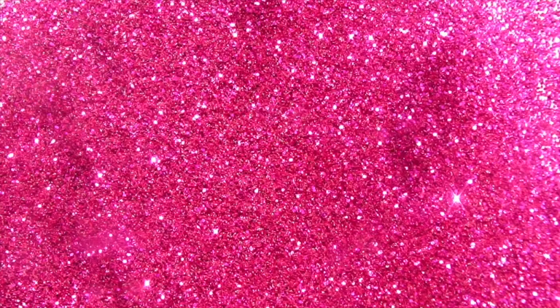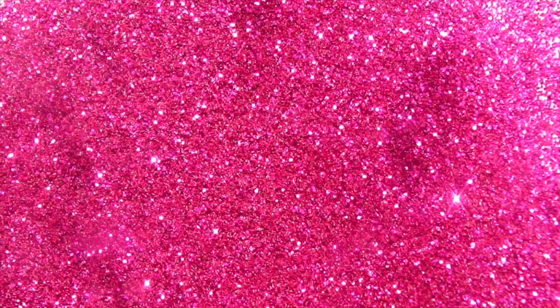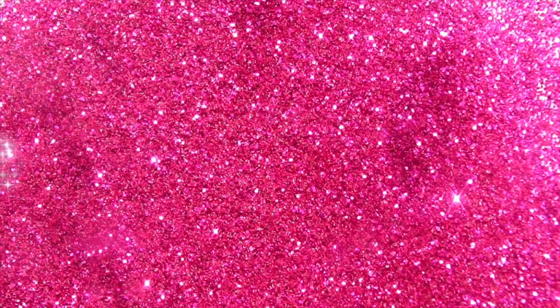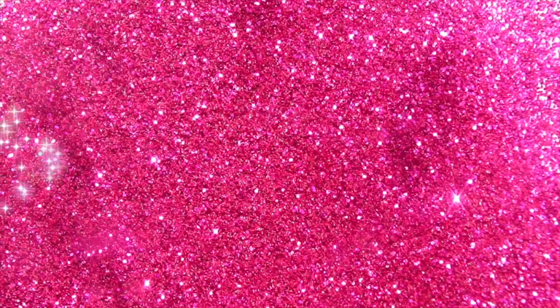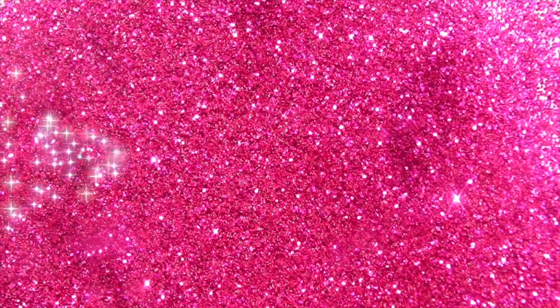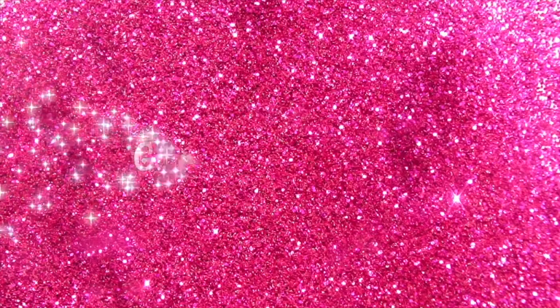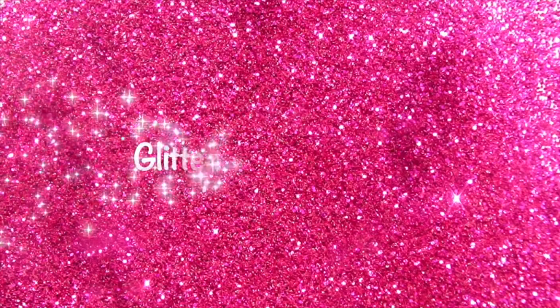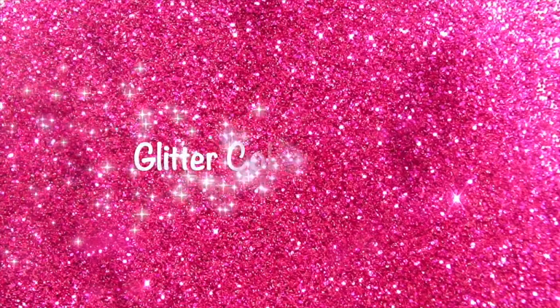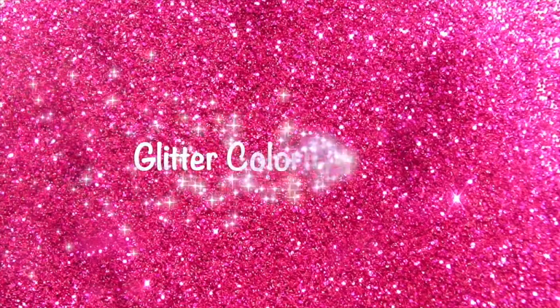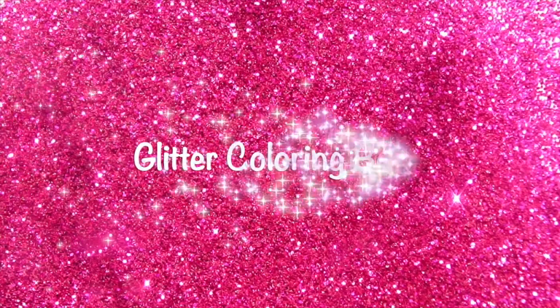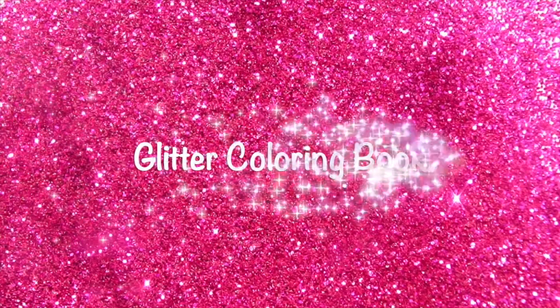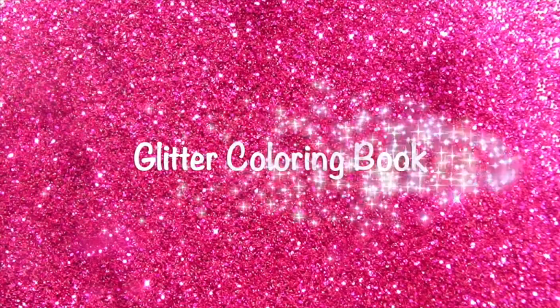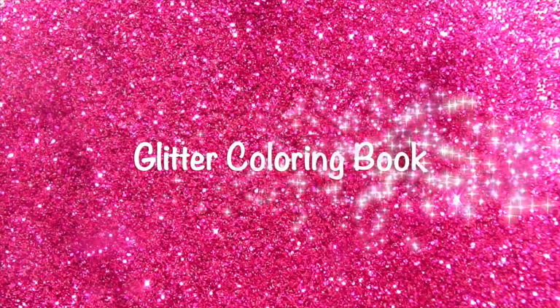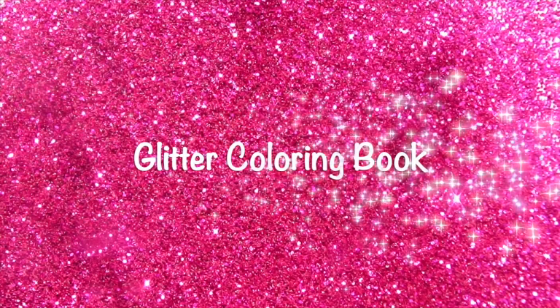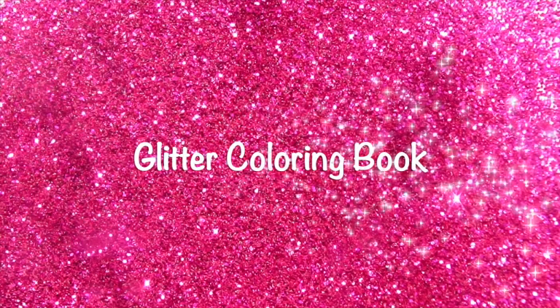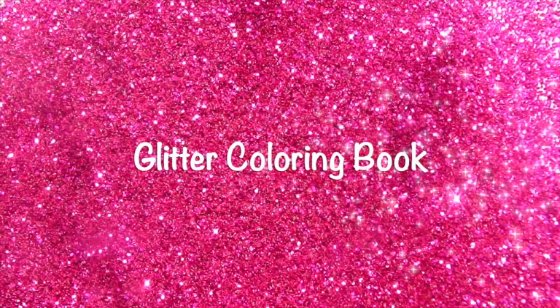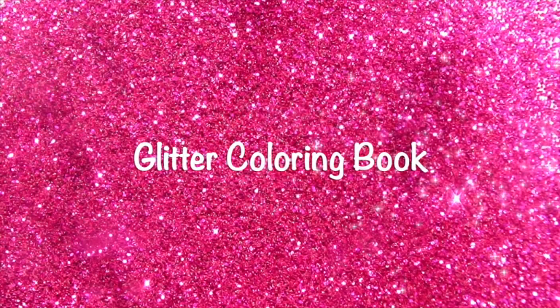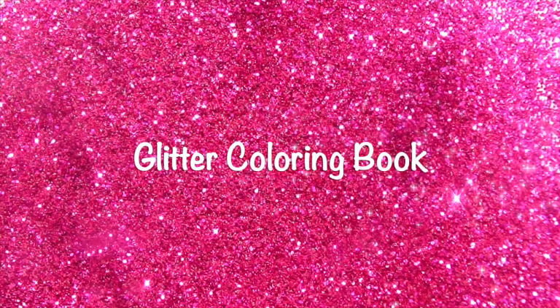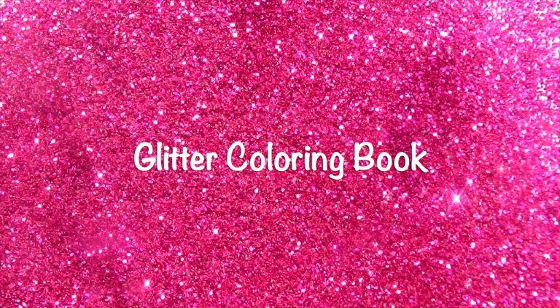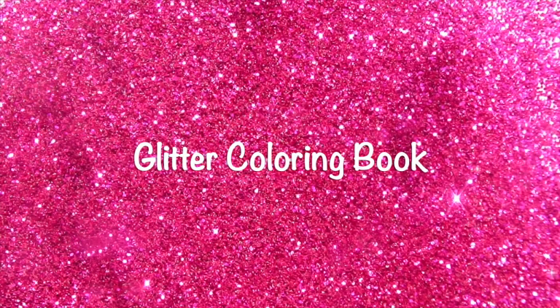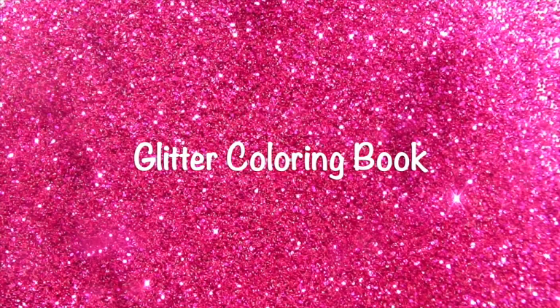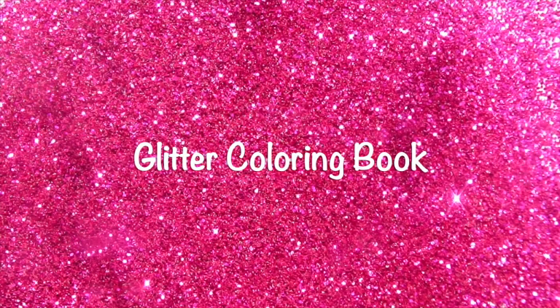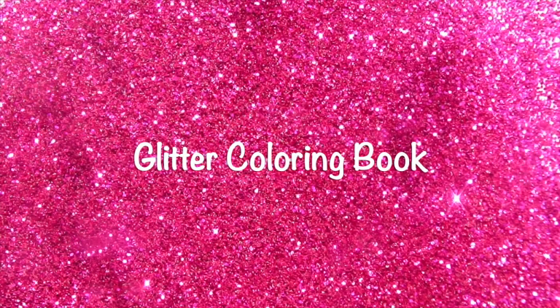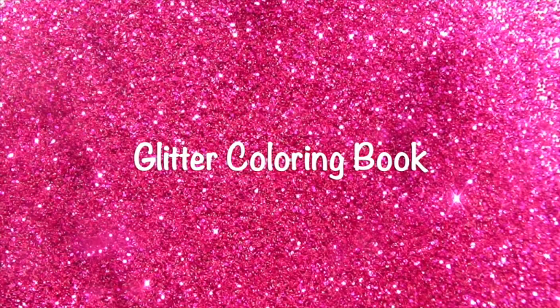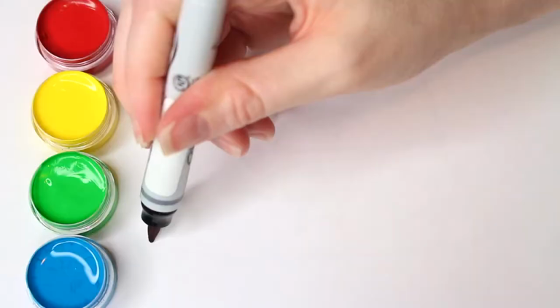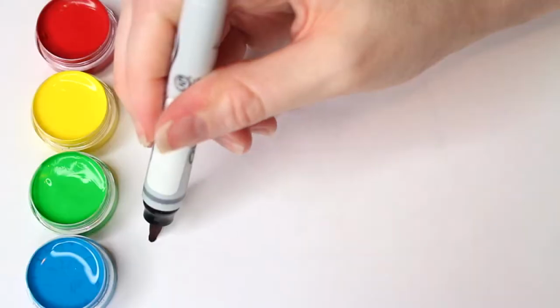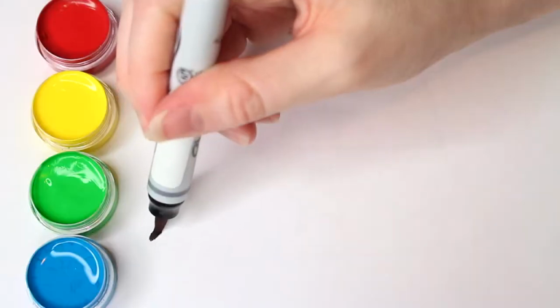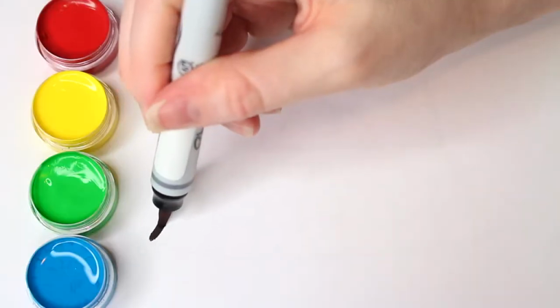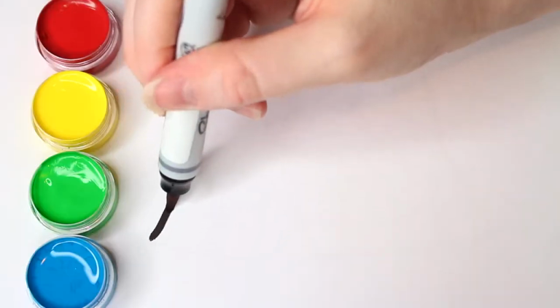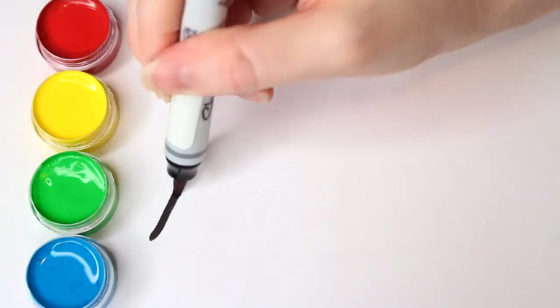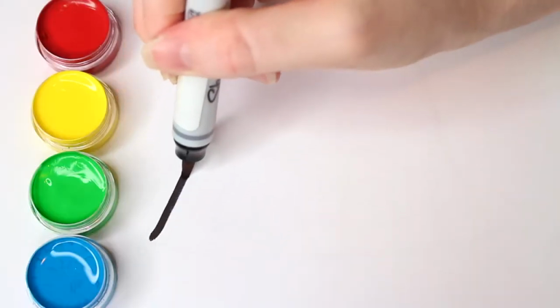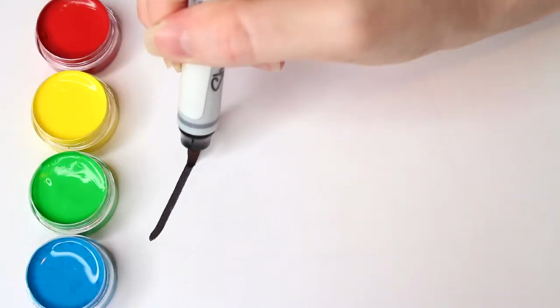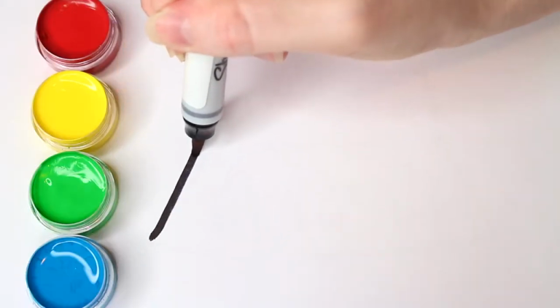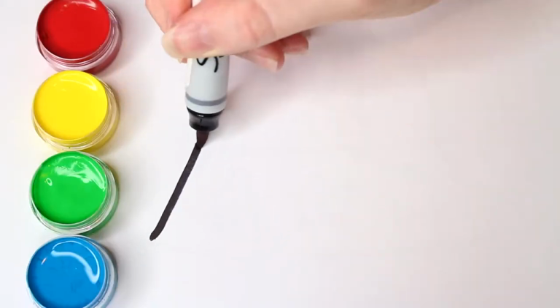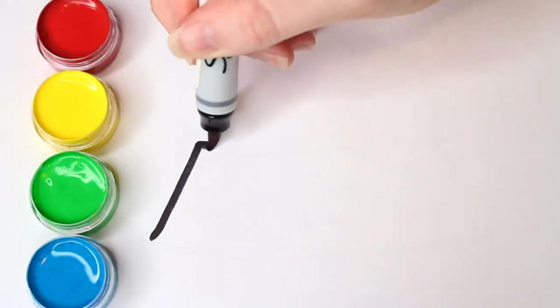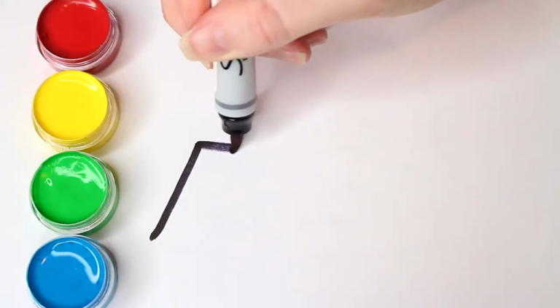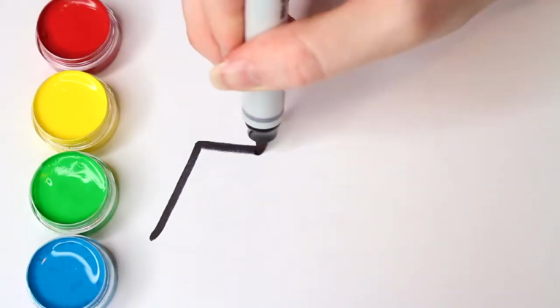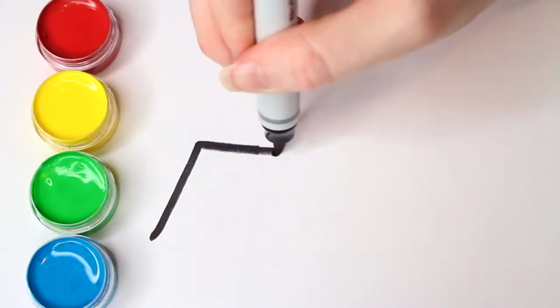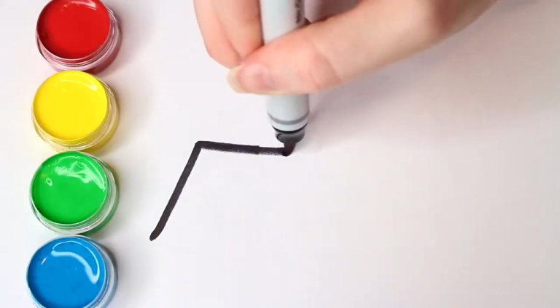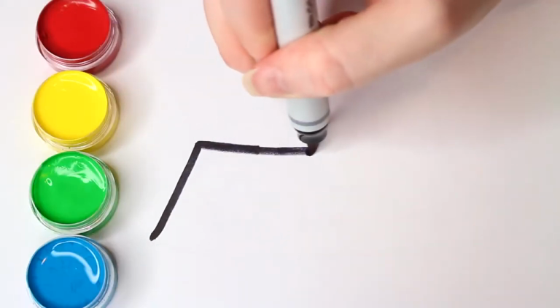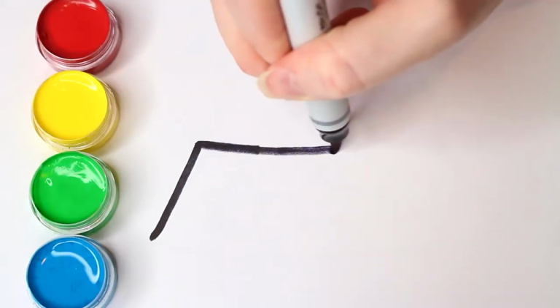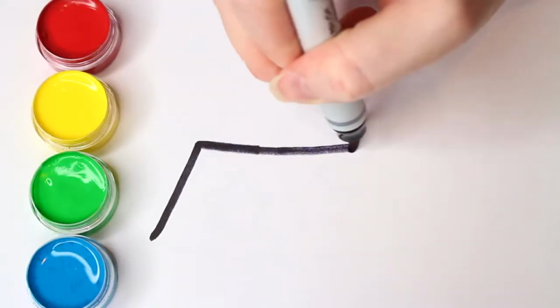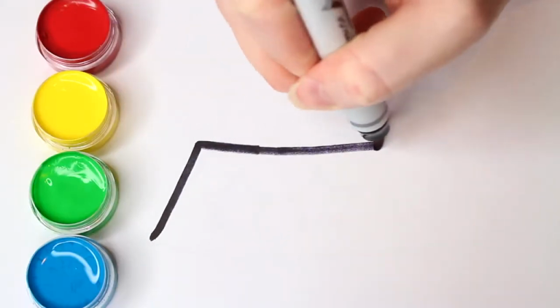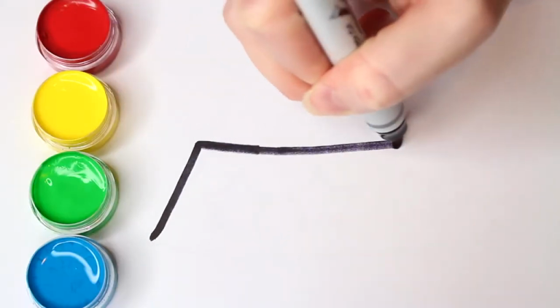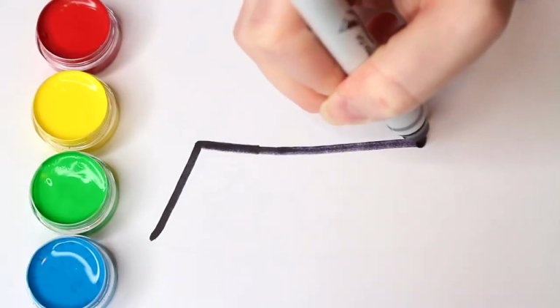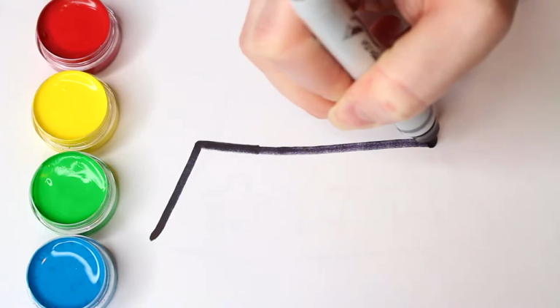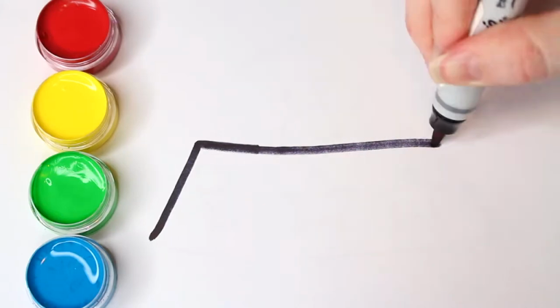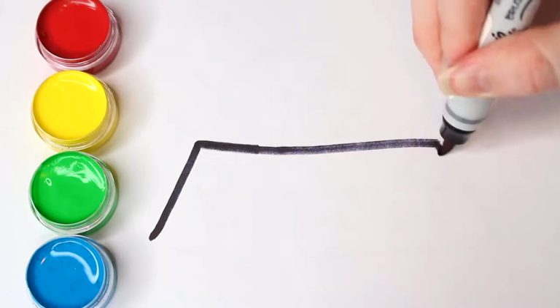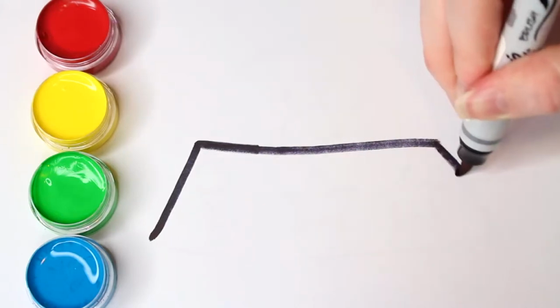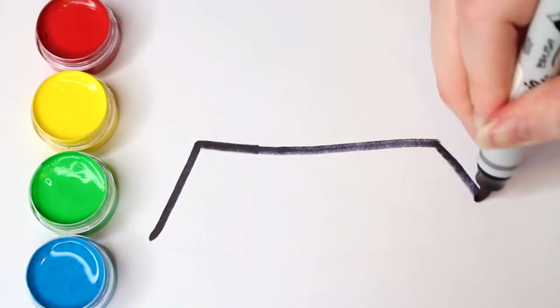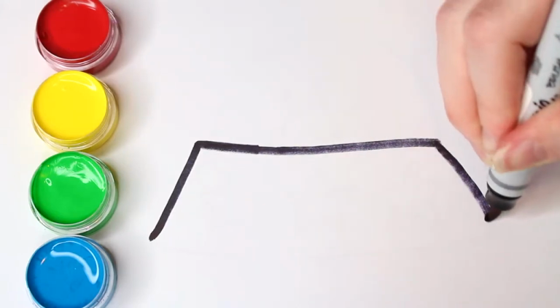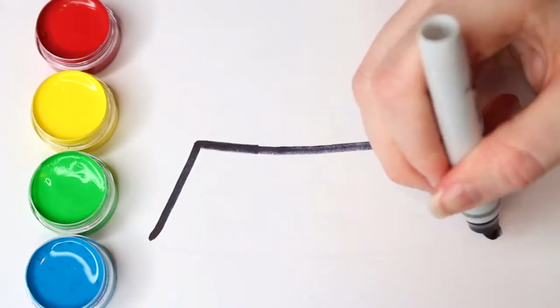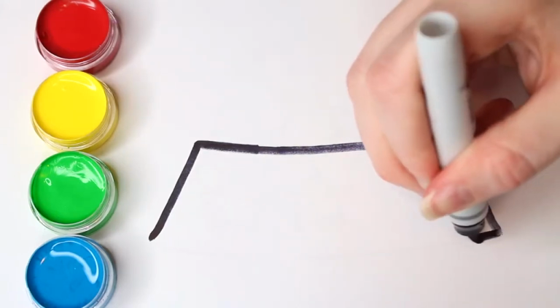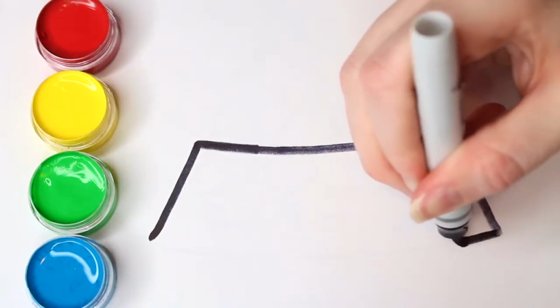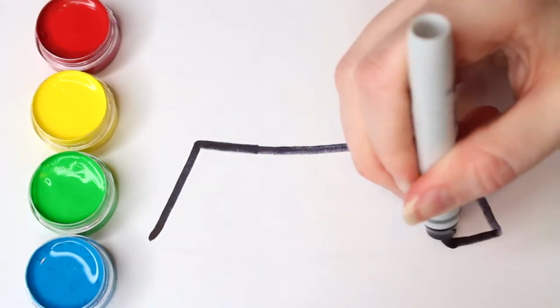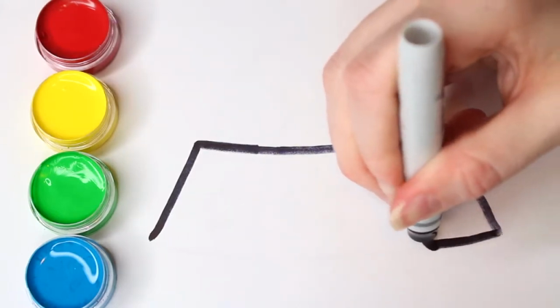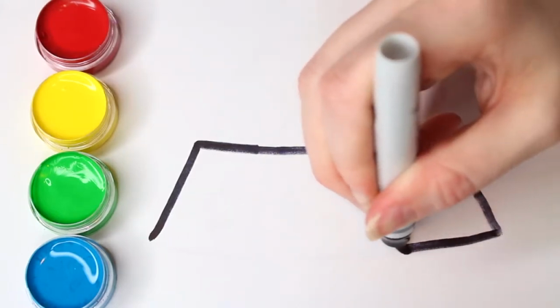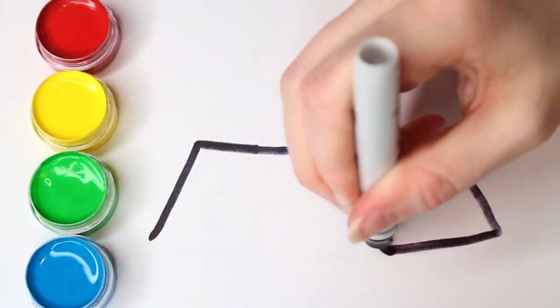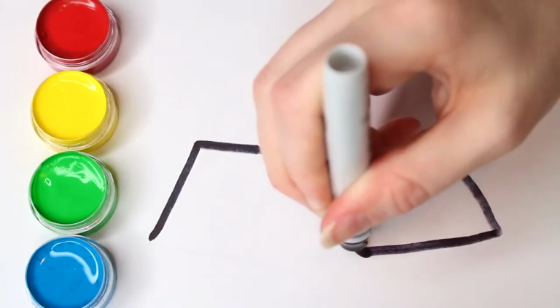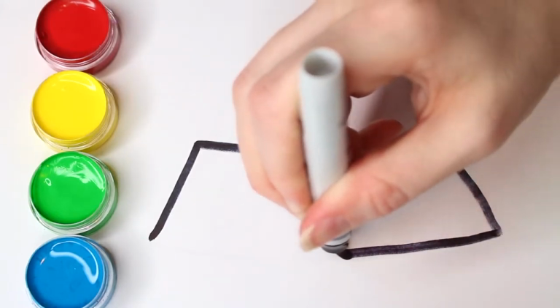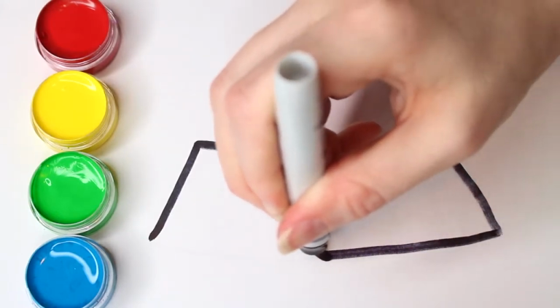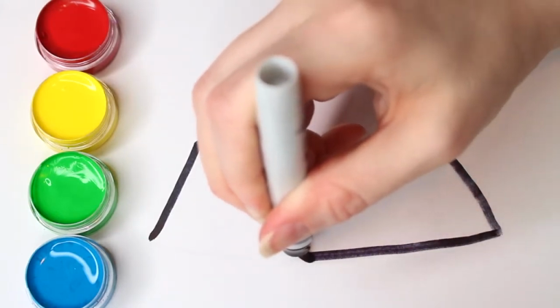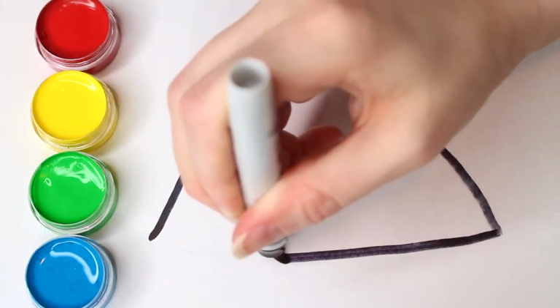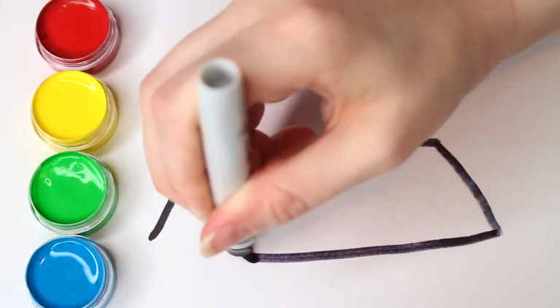Glitter coloring book! Hey kids, it's Sammy and today we're drawing and coloring an alien in a spaceship.